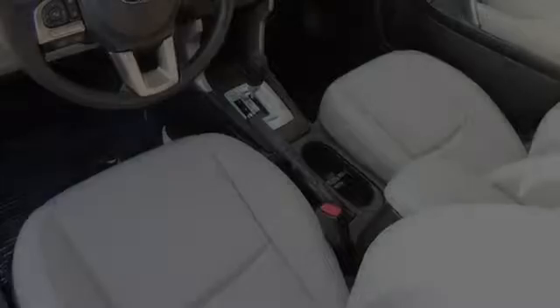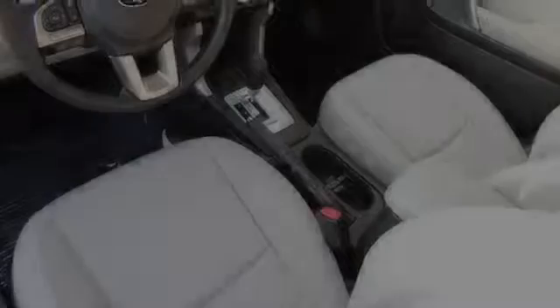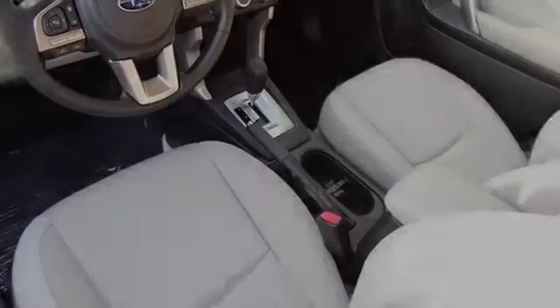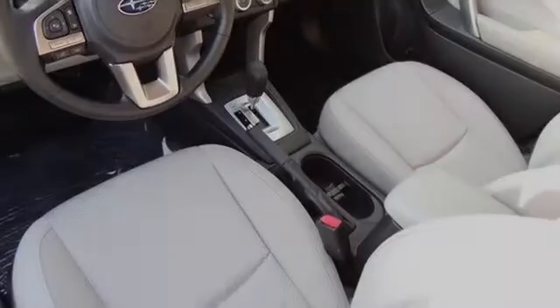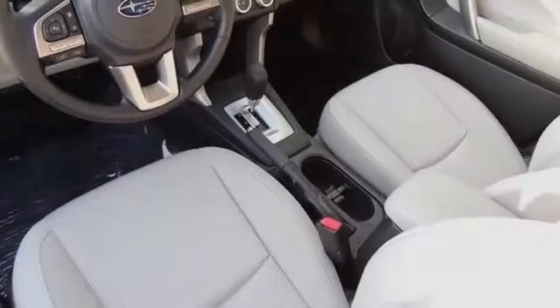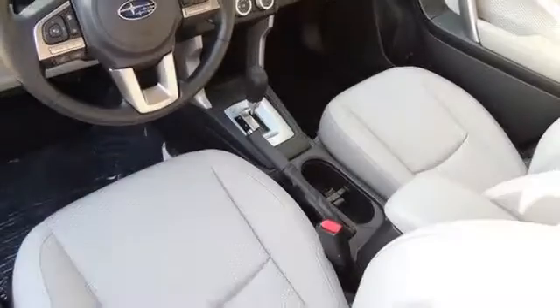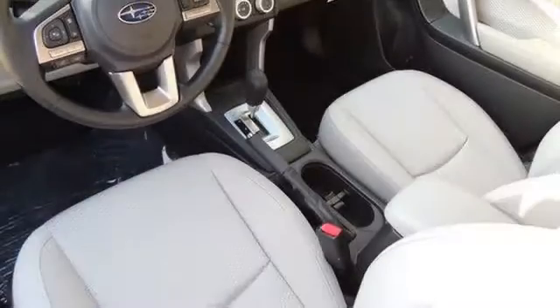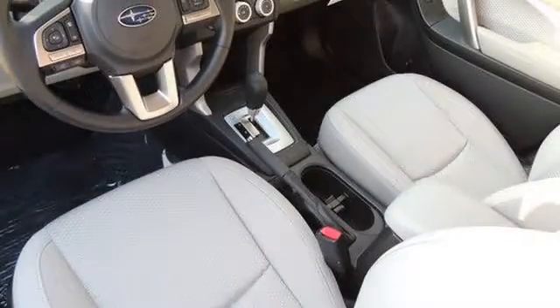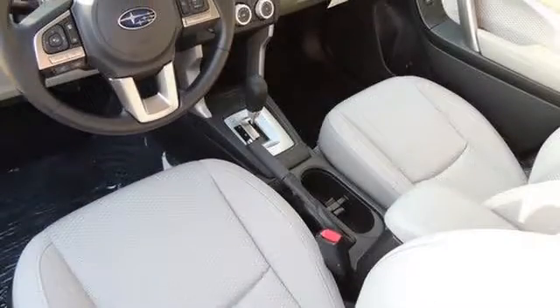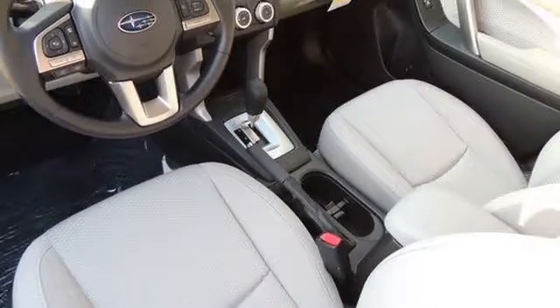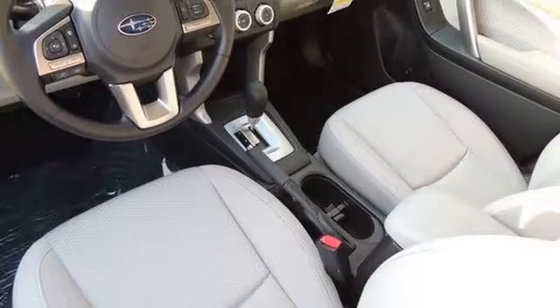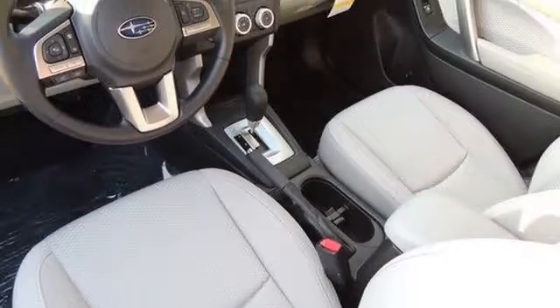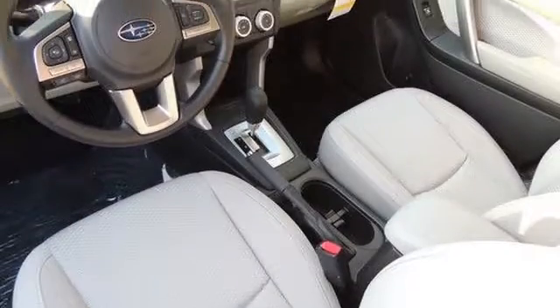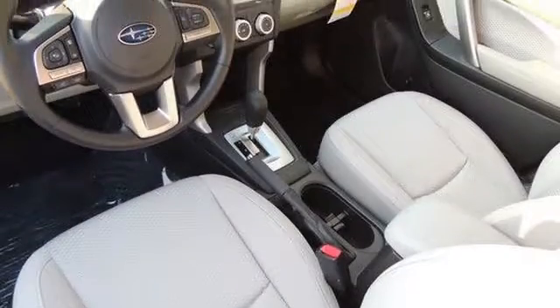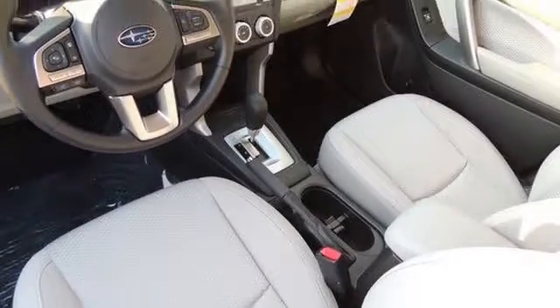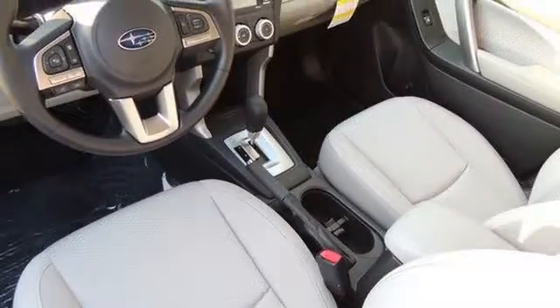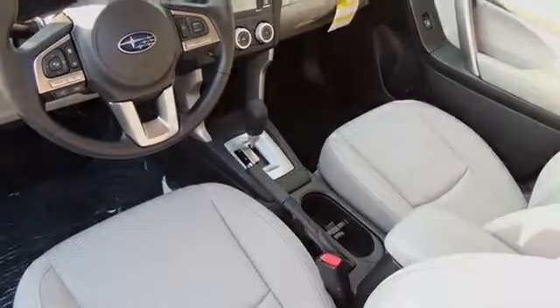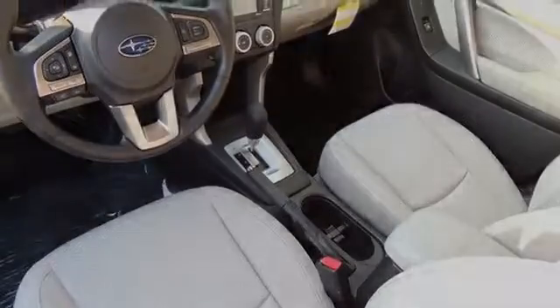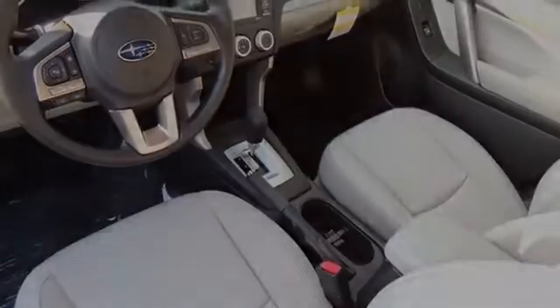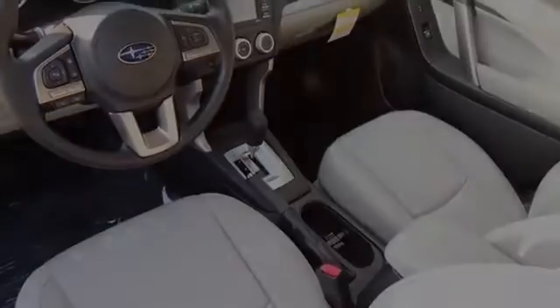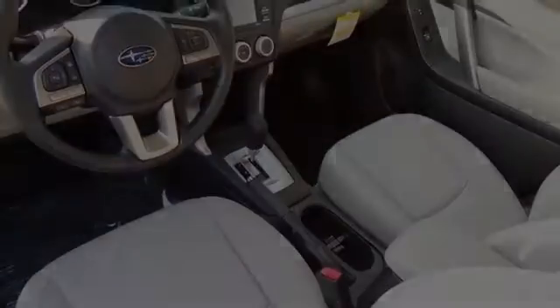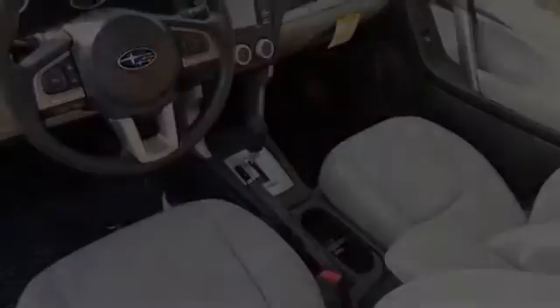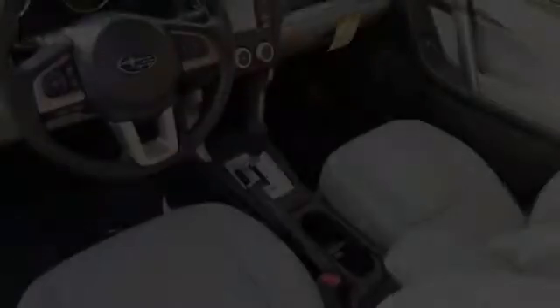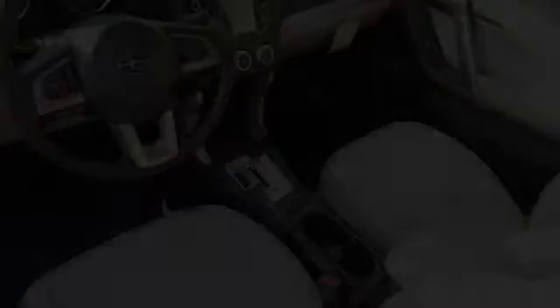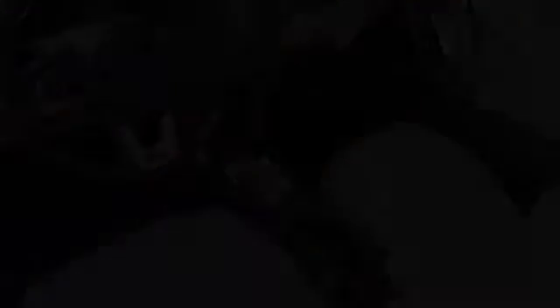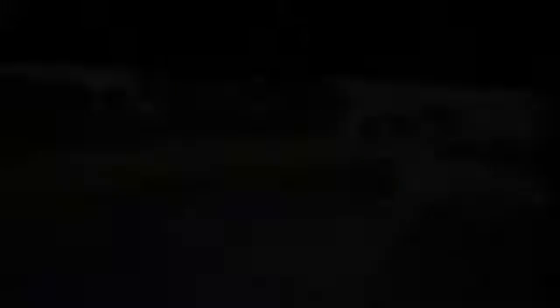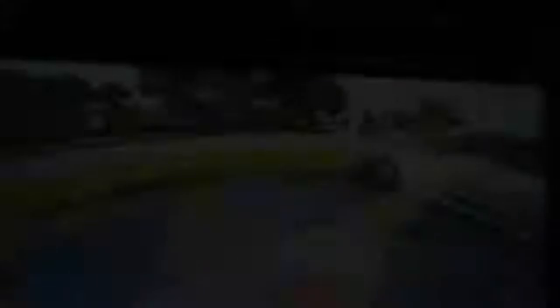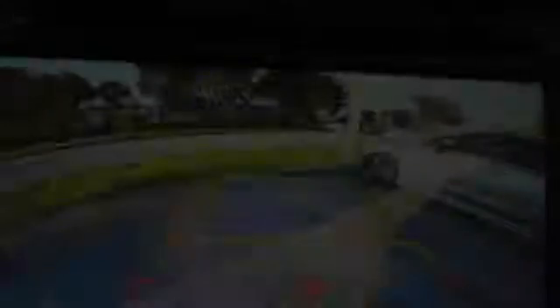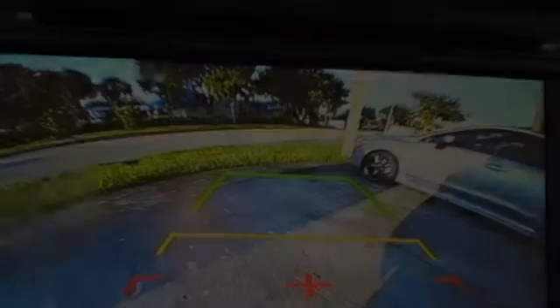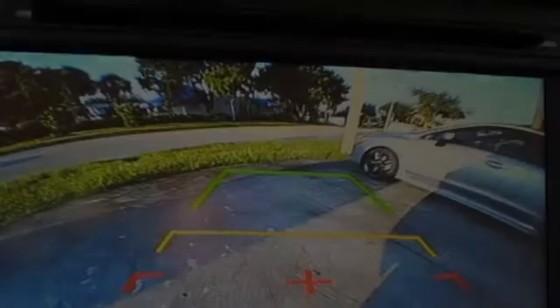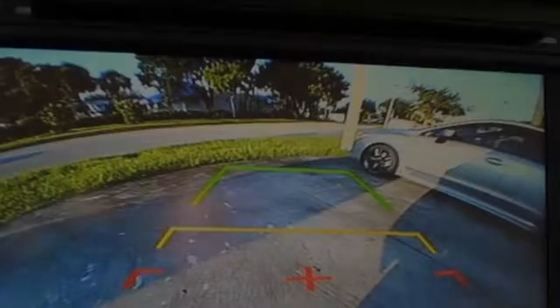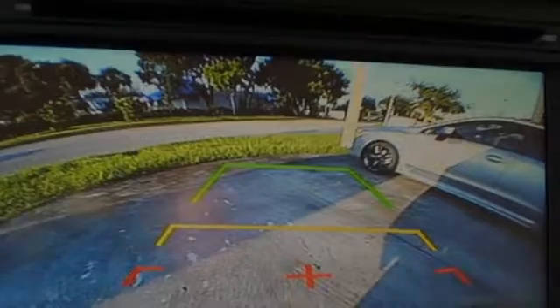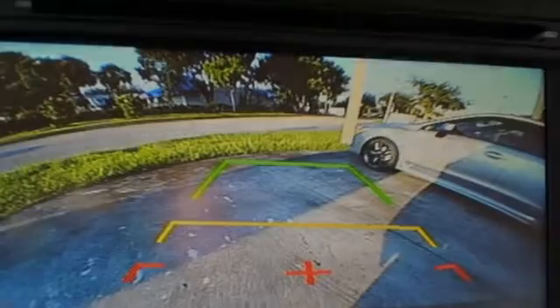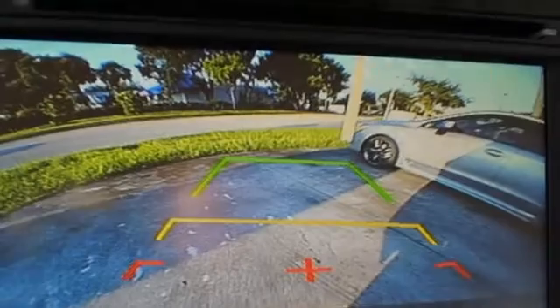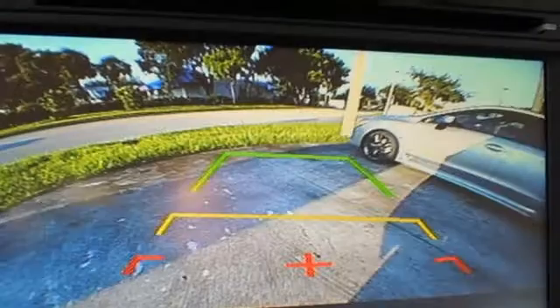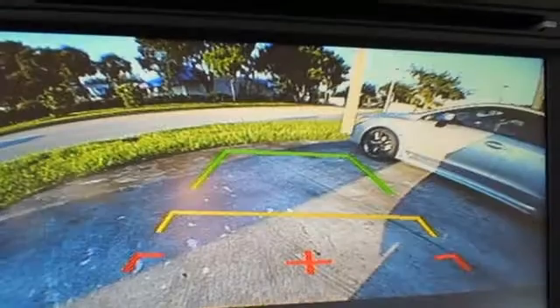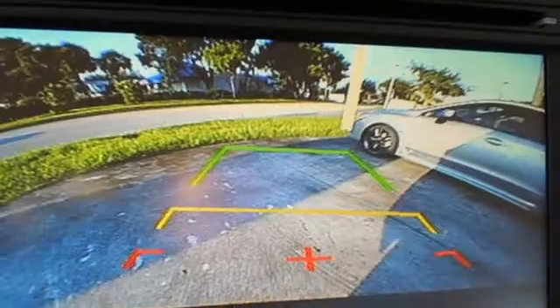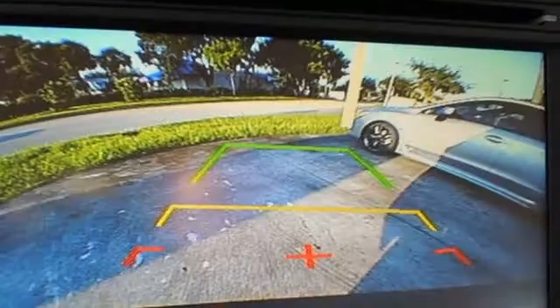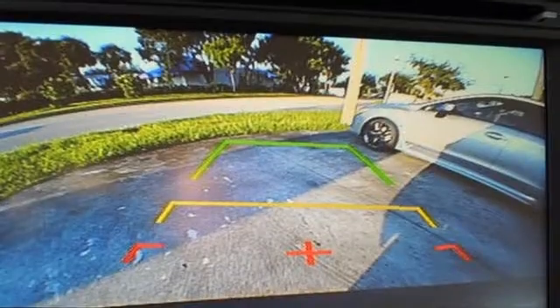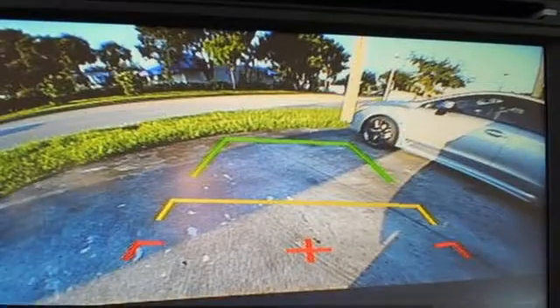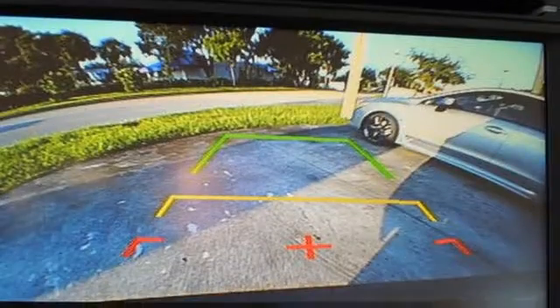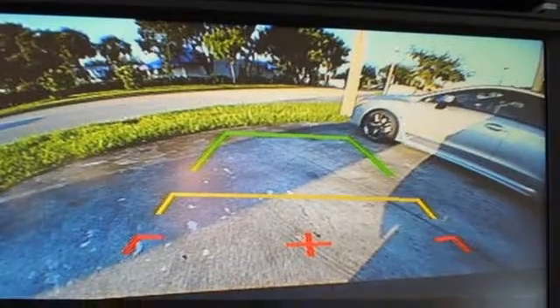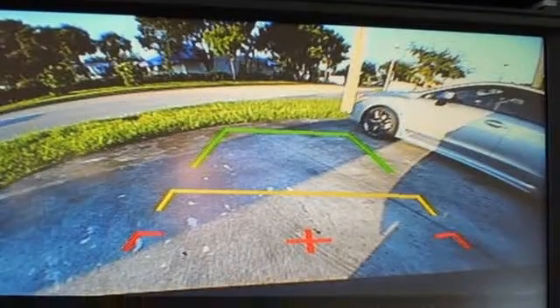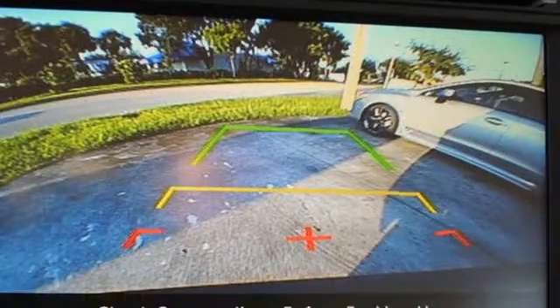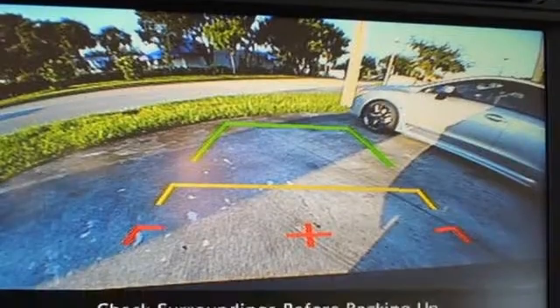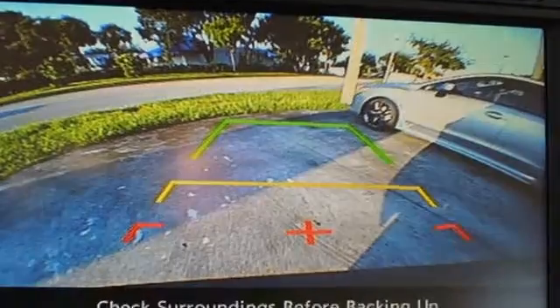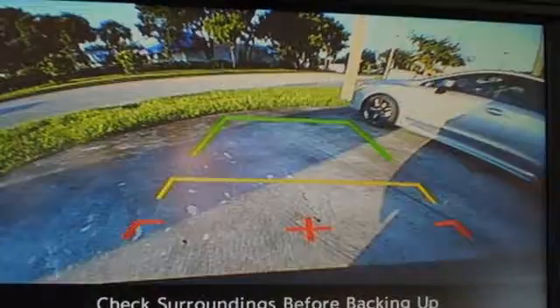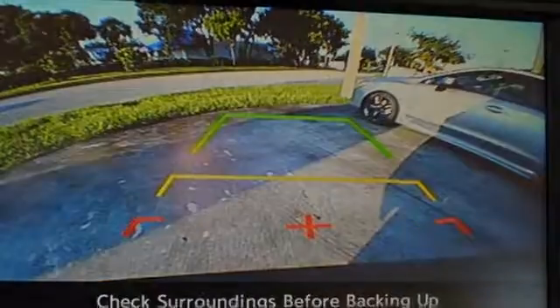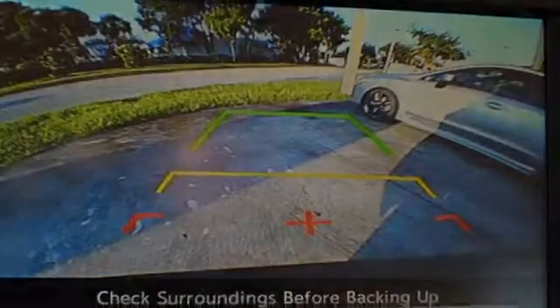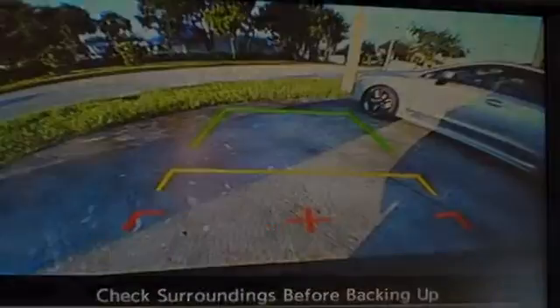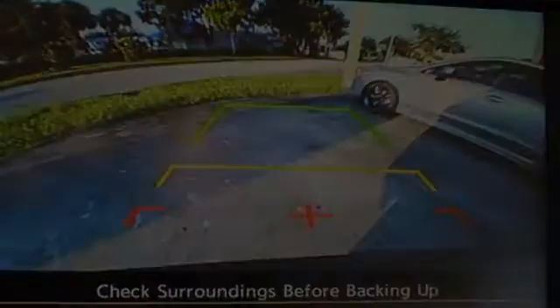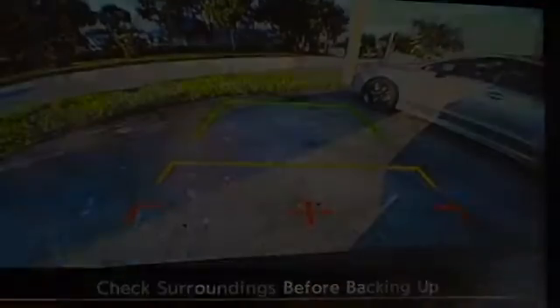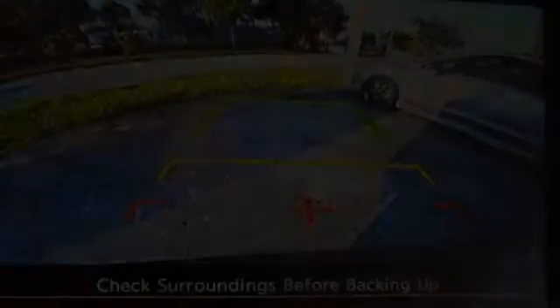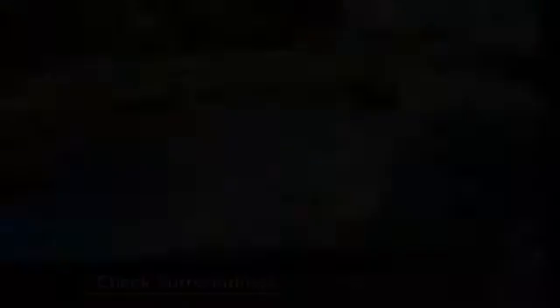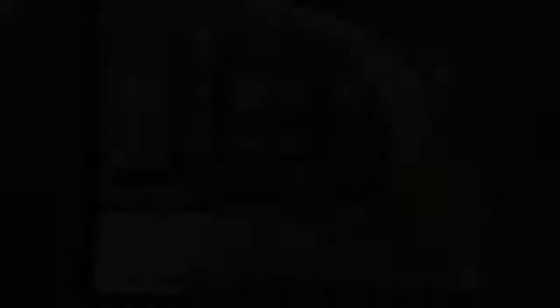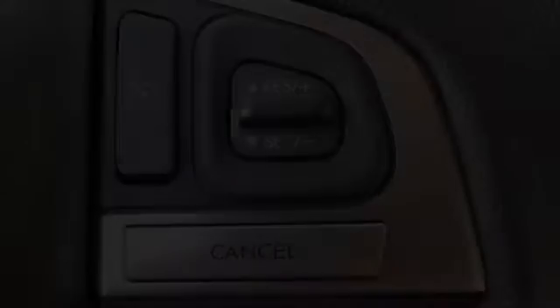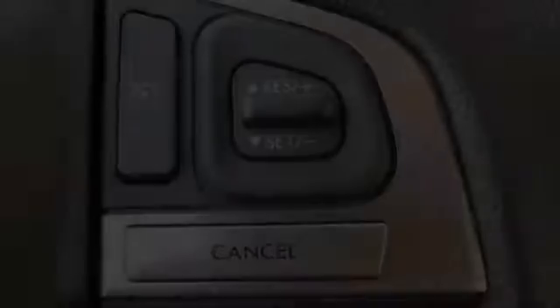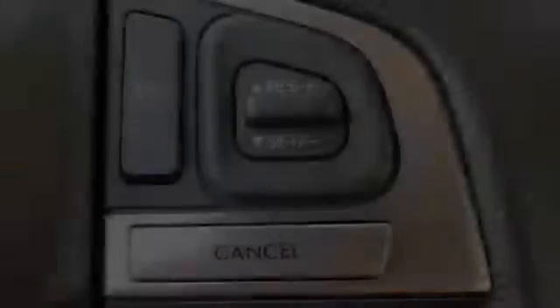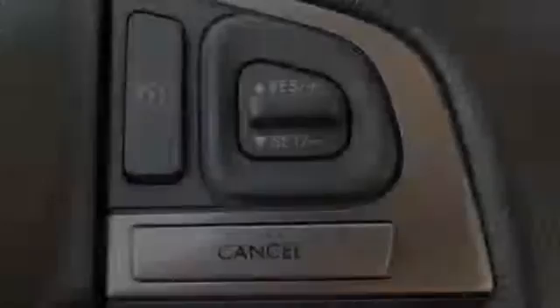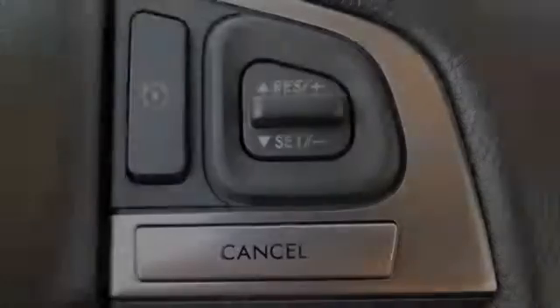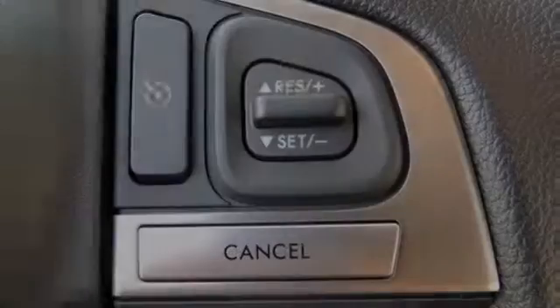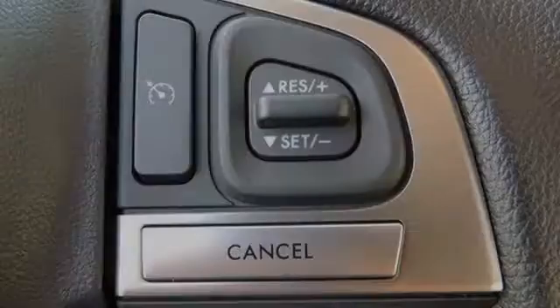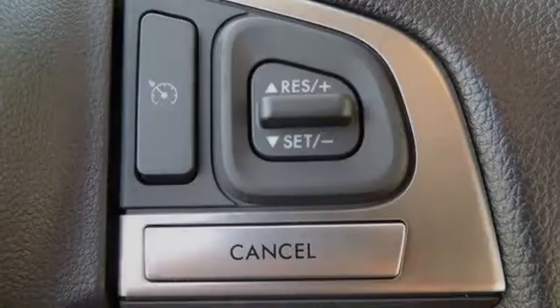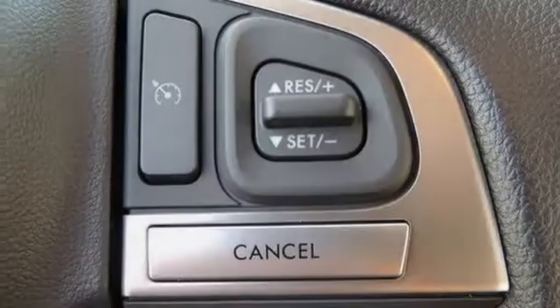And daytime running headlights. We hope you found this video informative. Please contact us today.